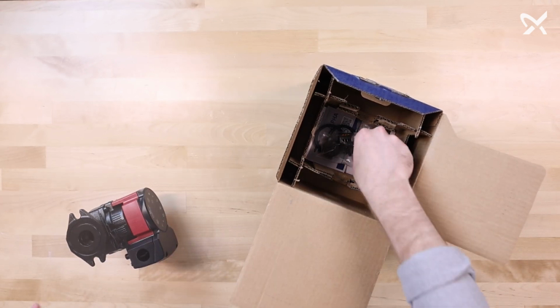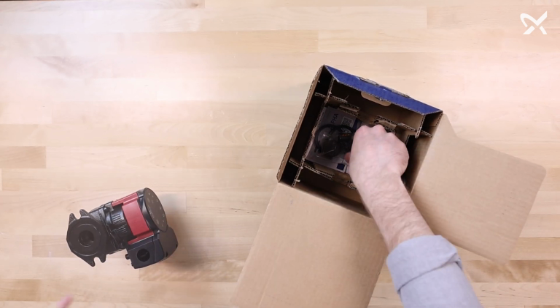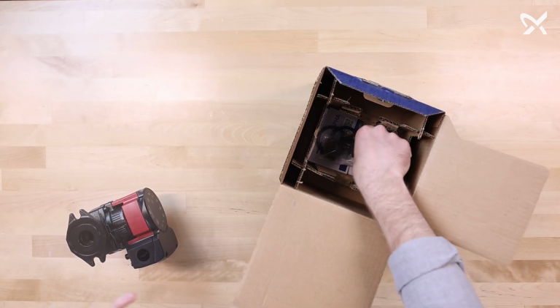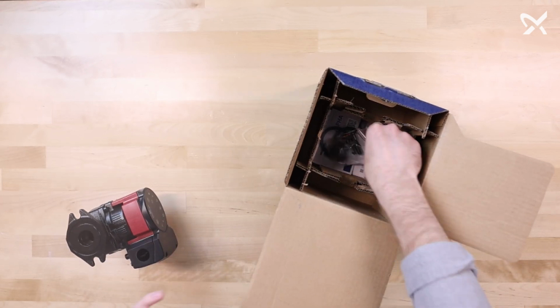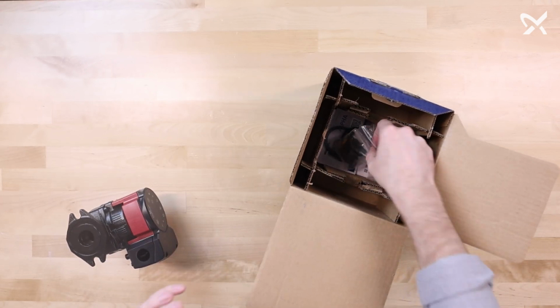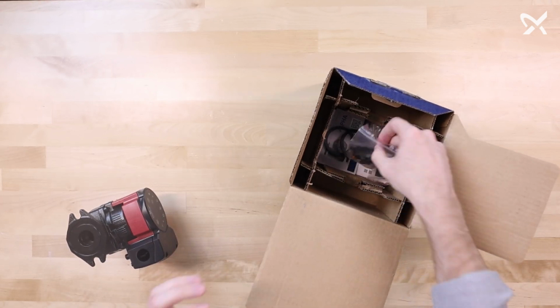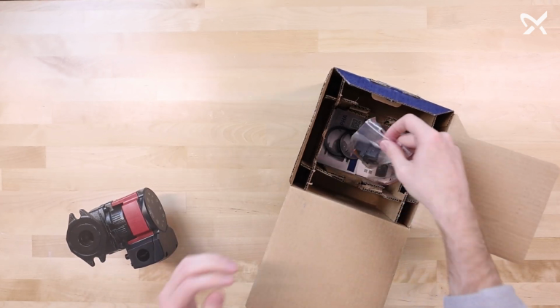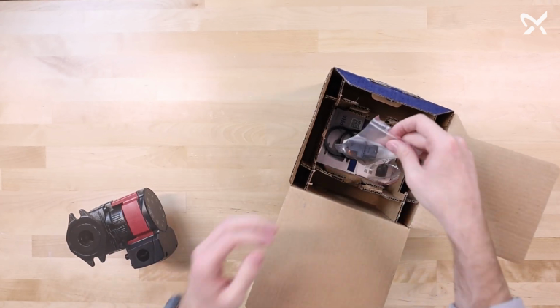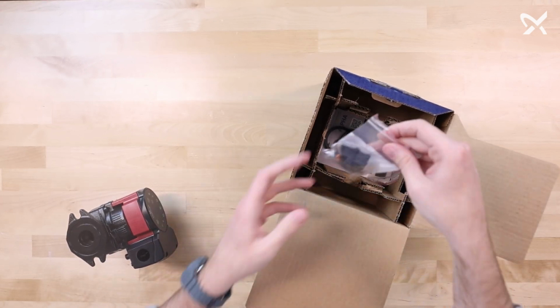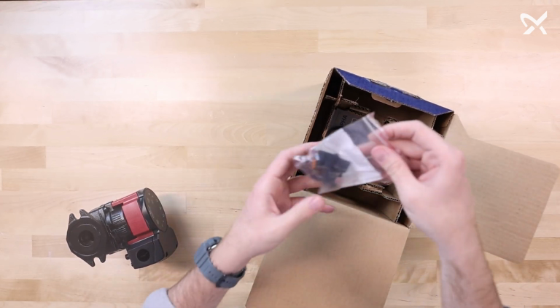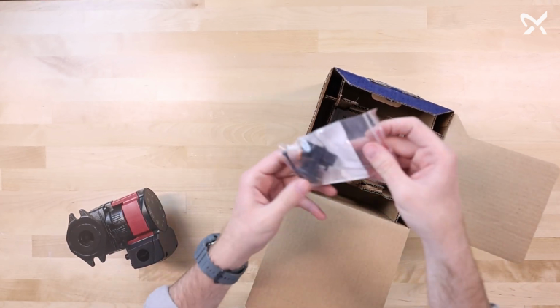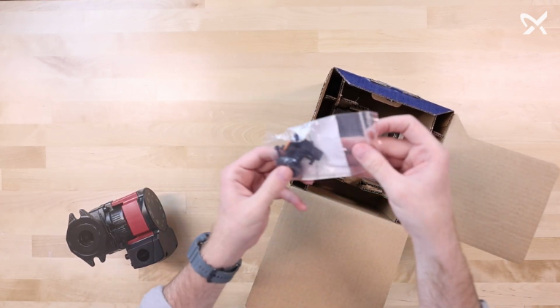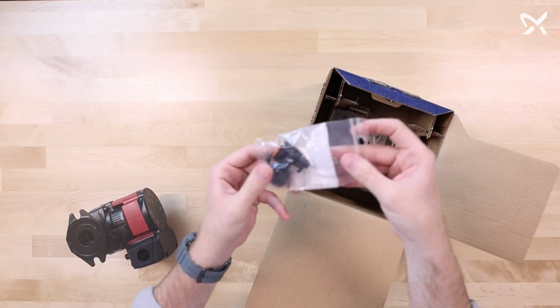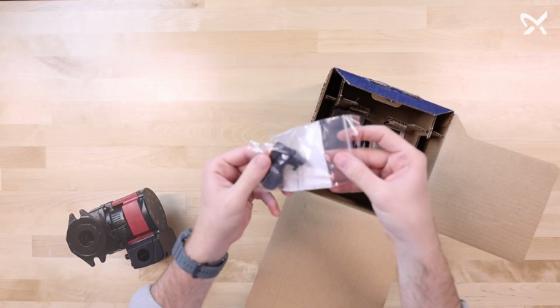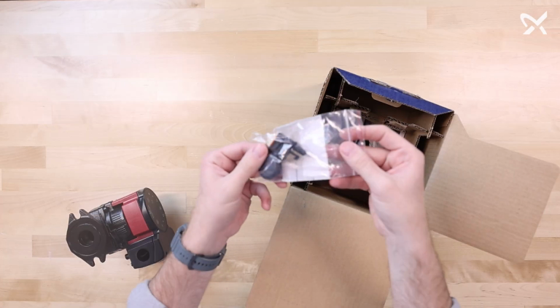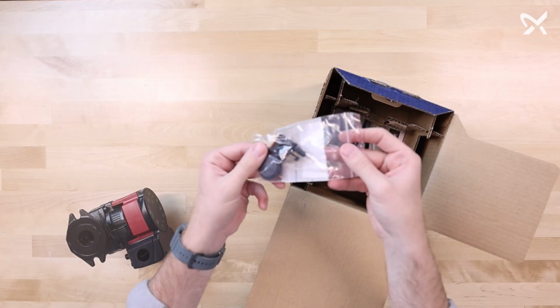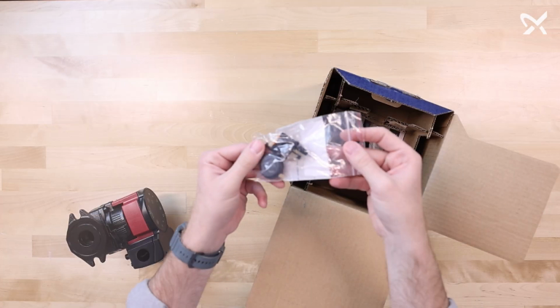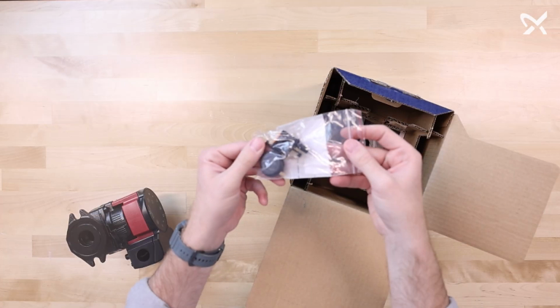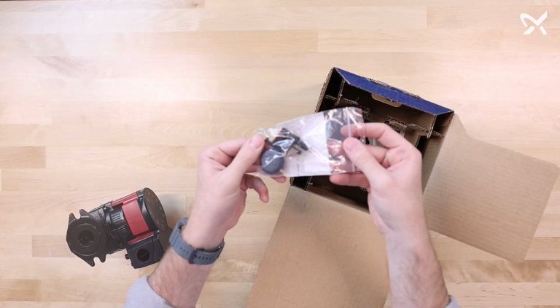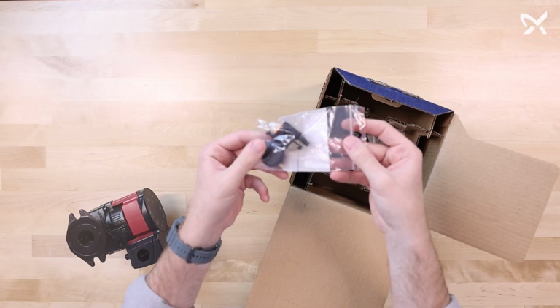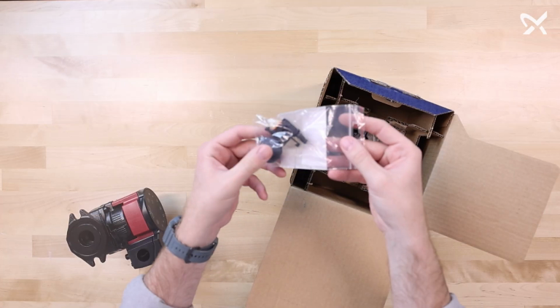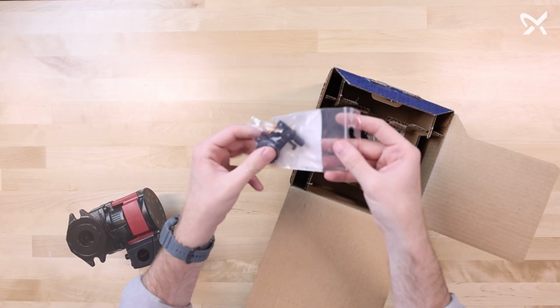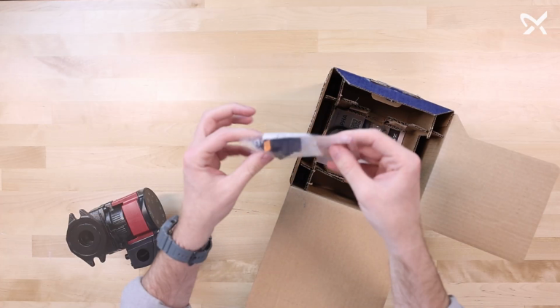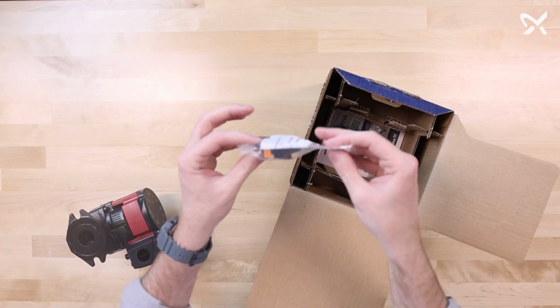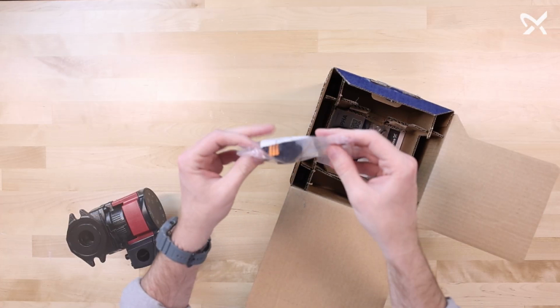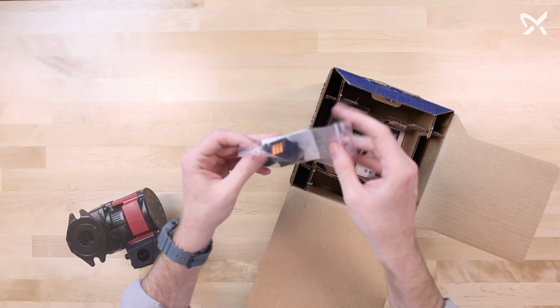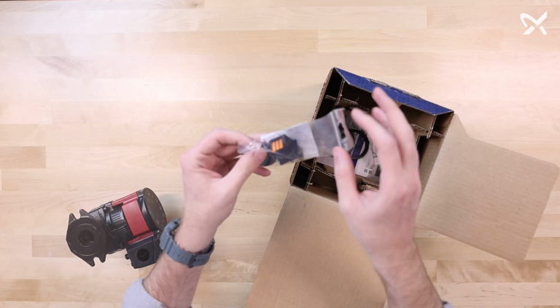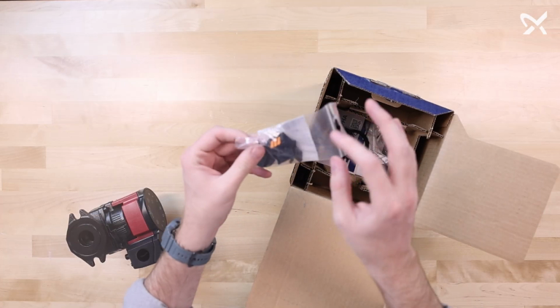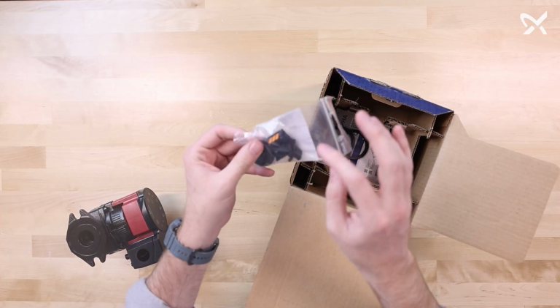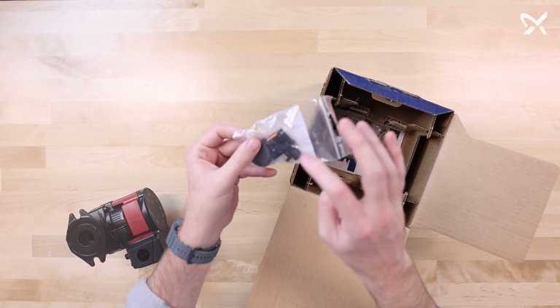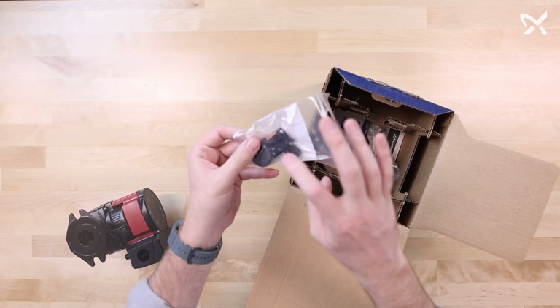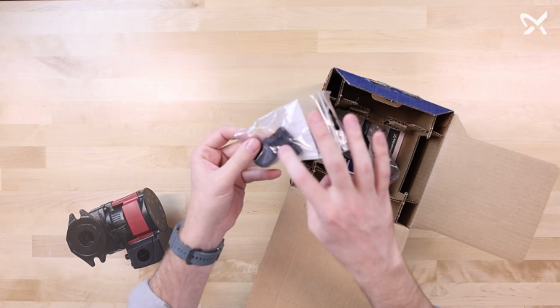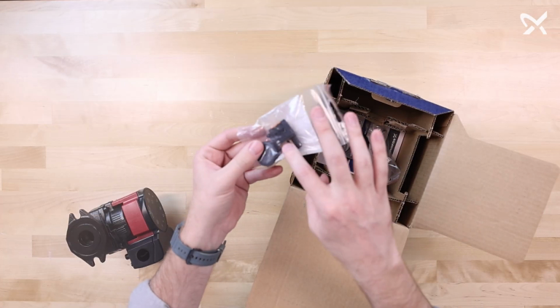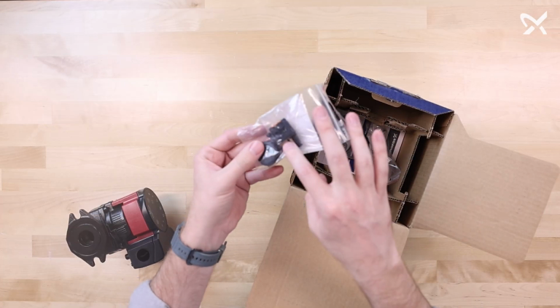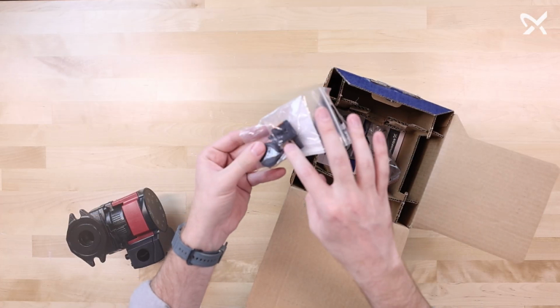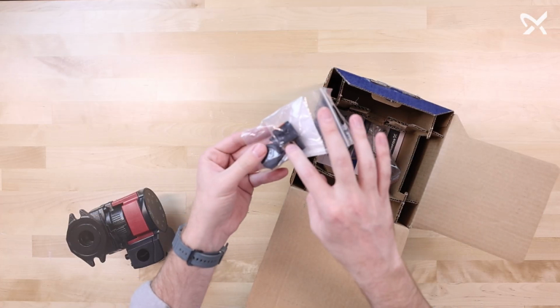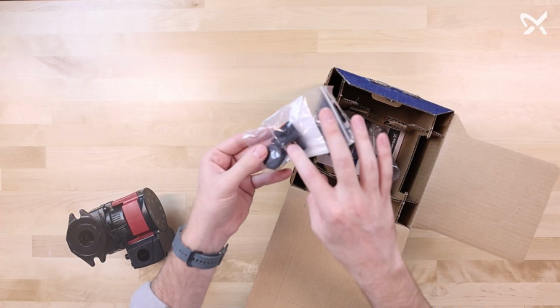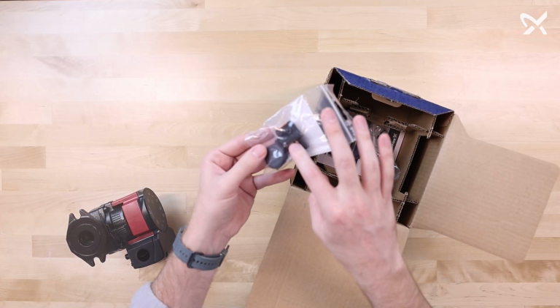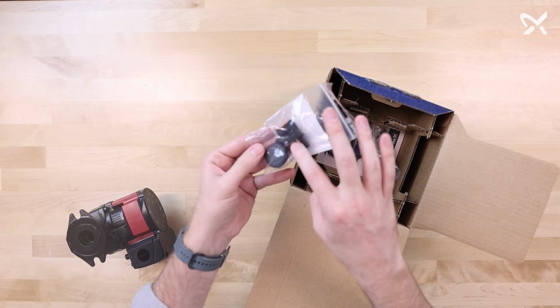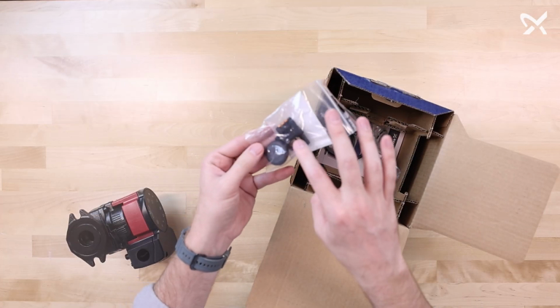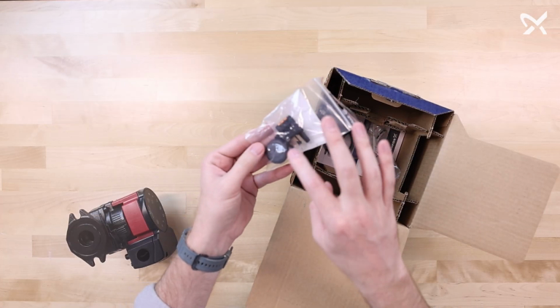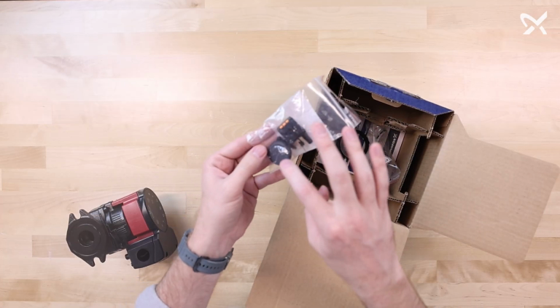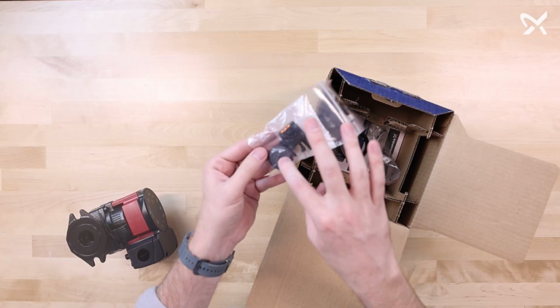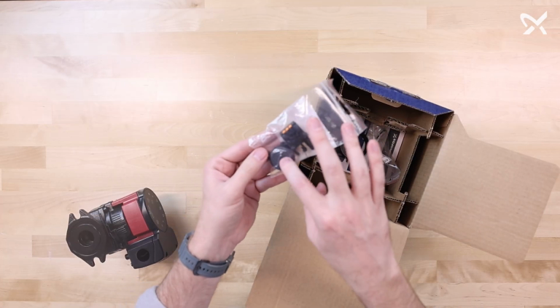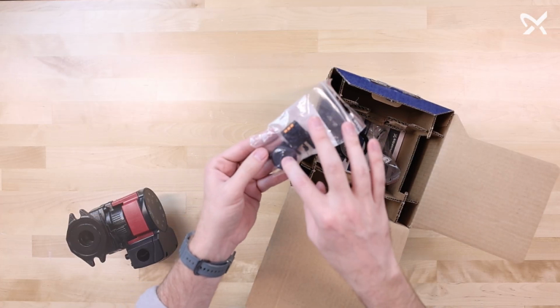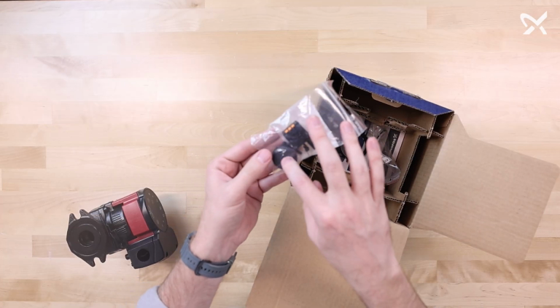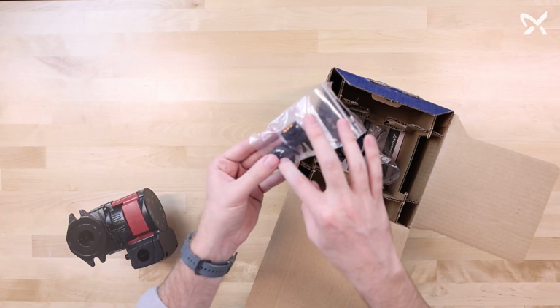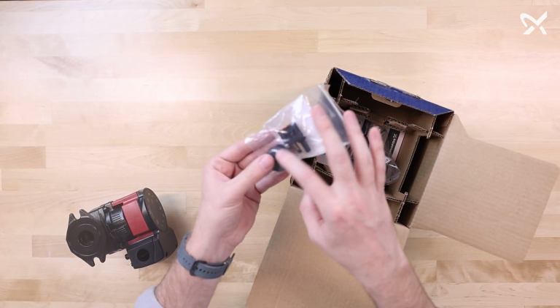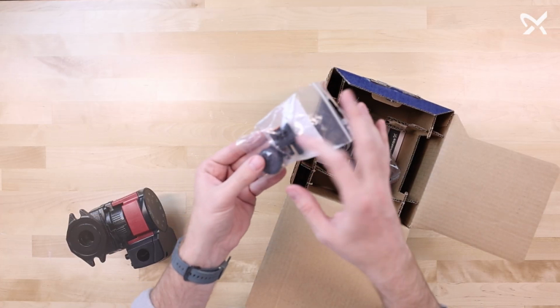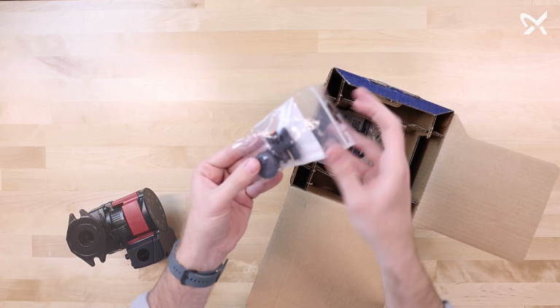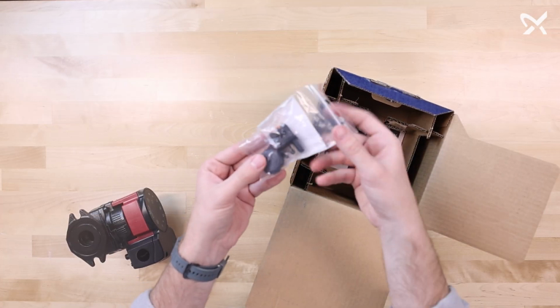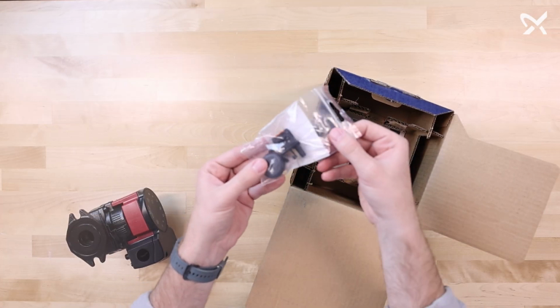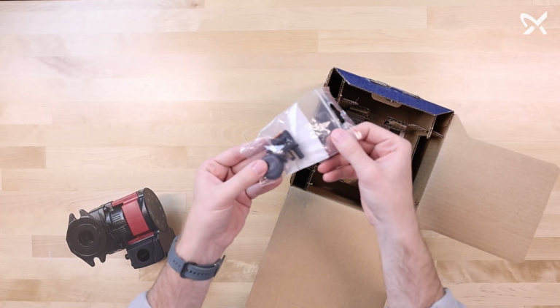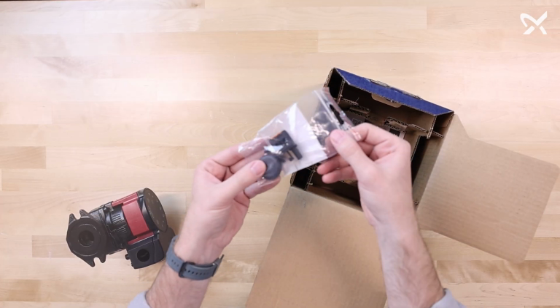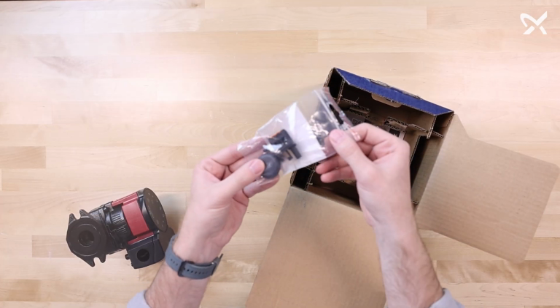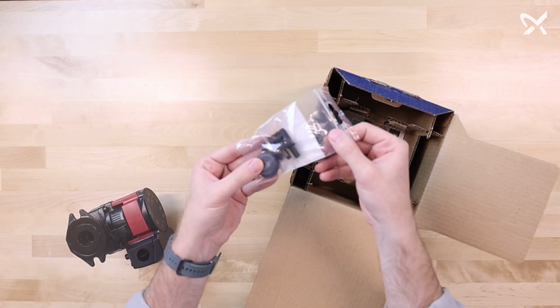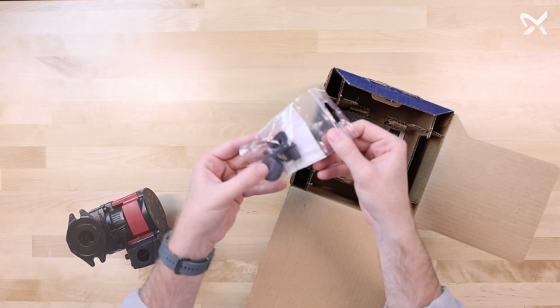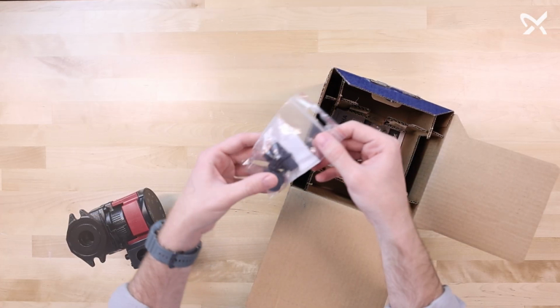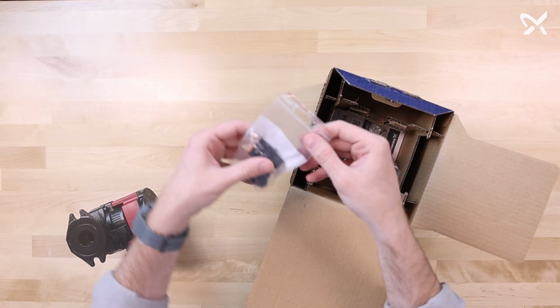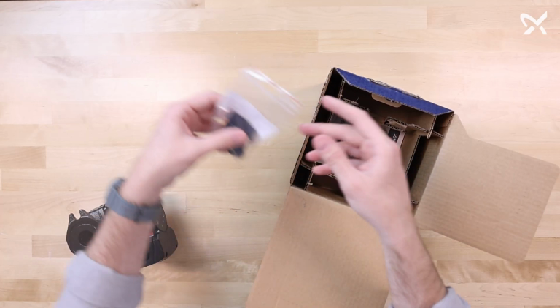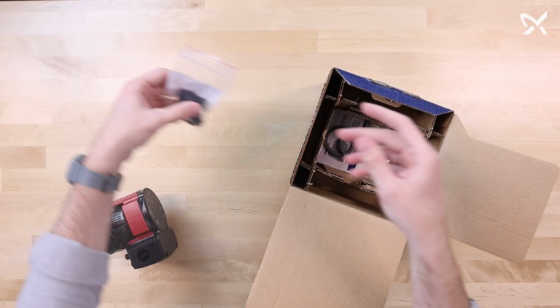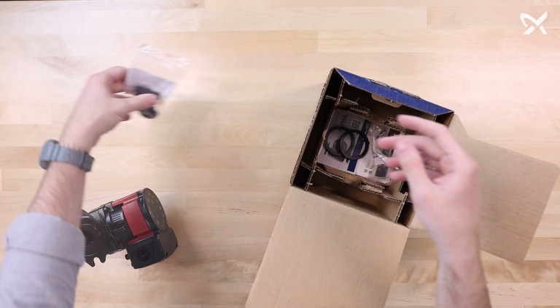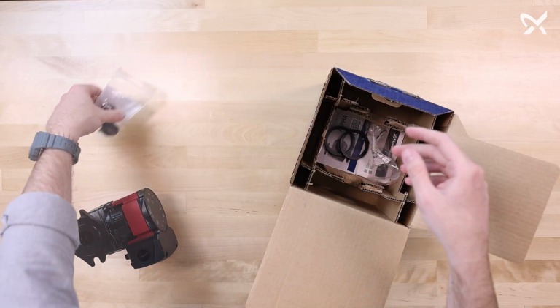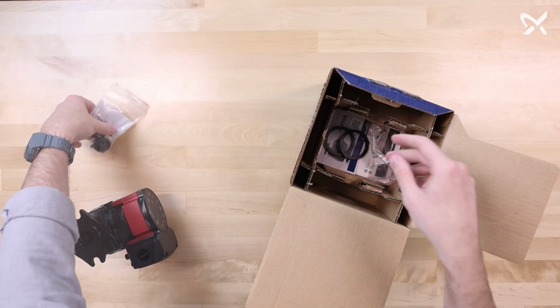Next, we have our conduit box kit, which includes an electrical connector, knockout cover, and multiple screws.